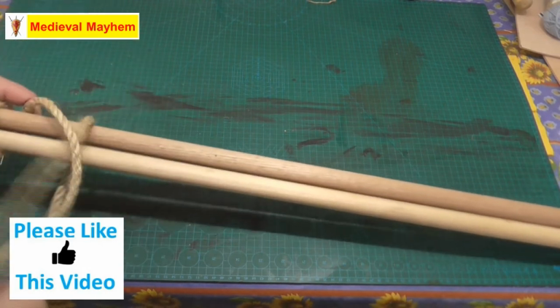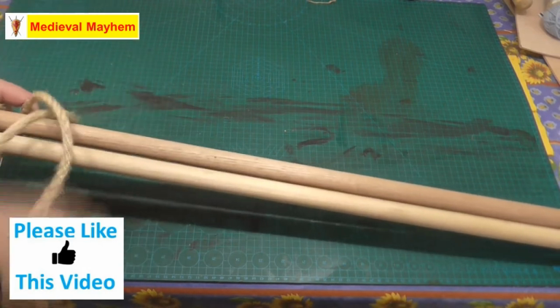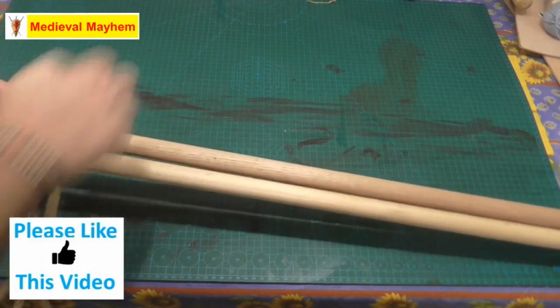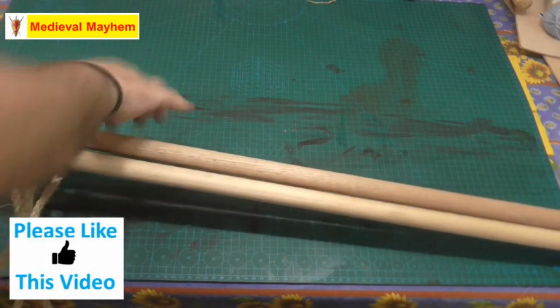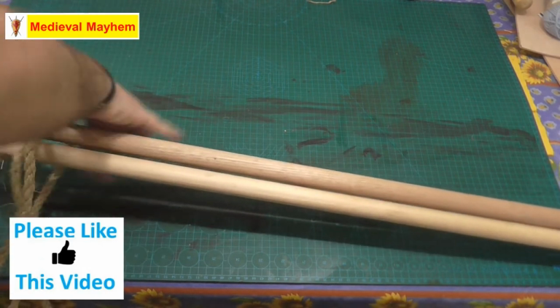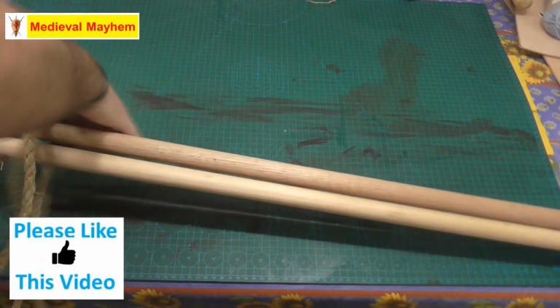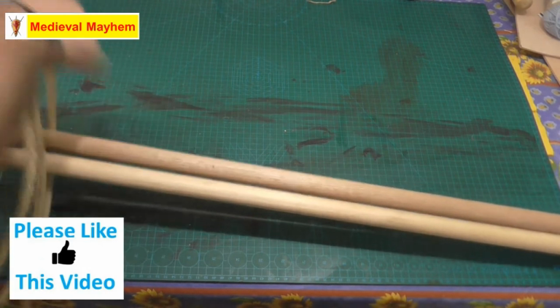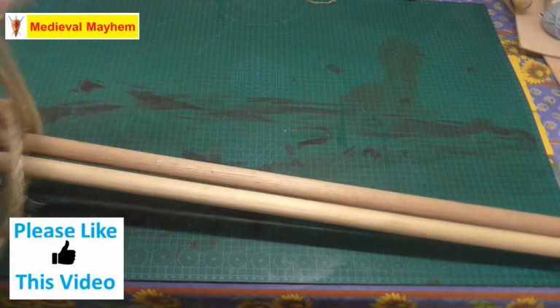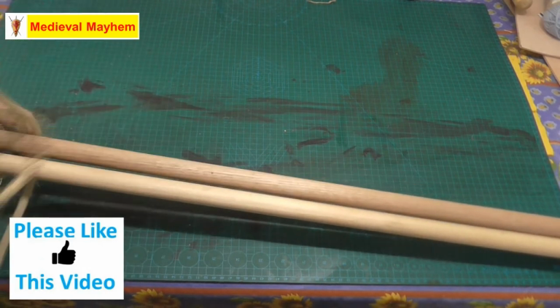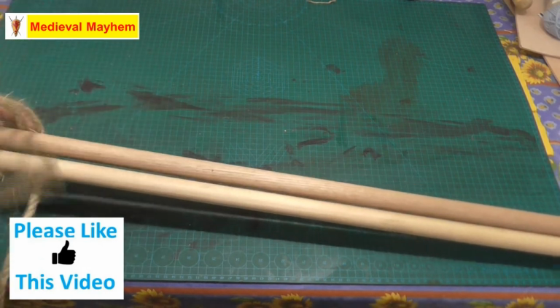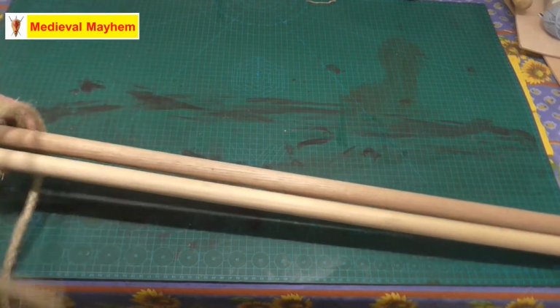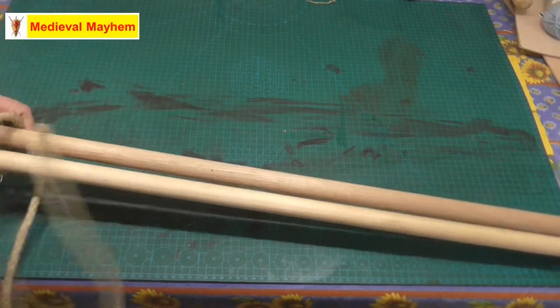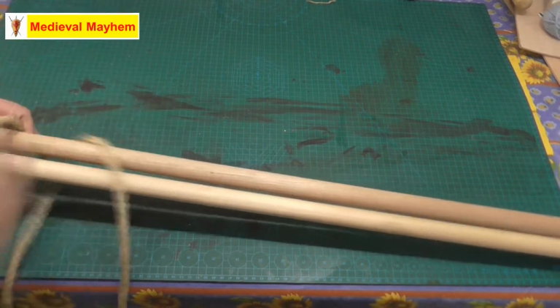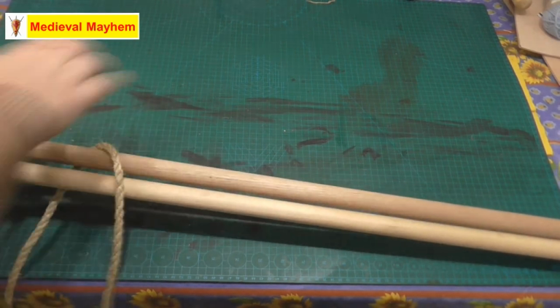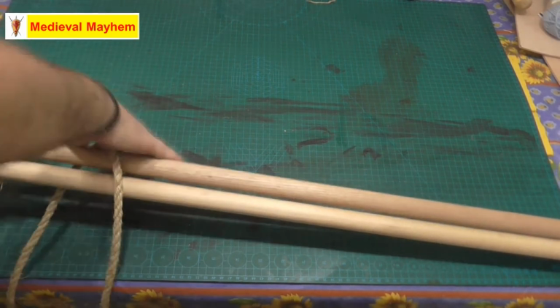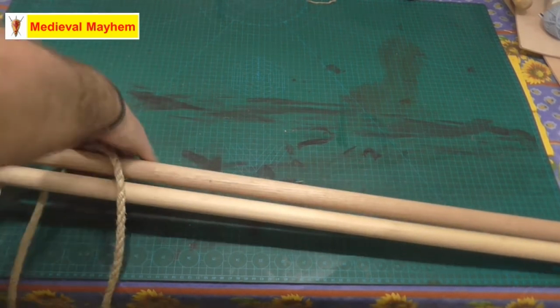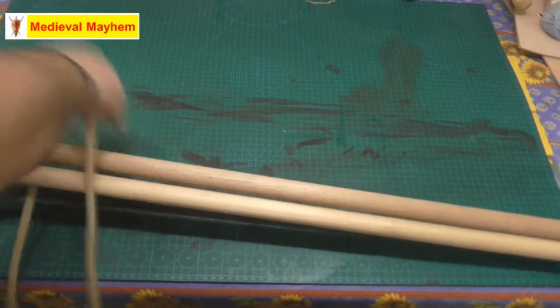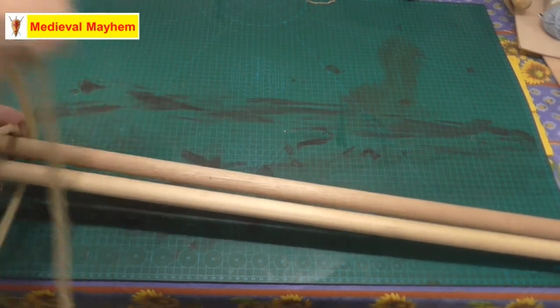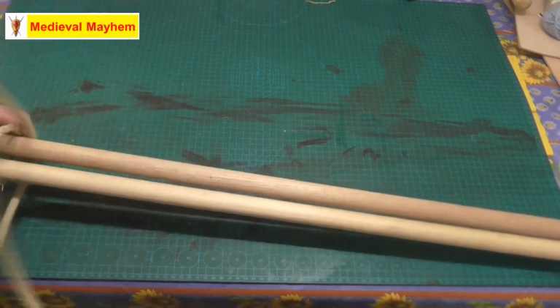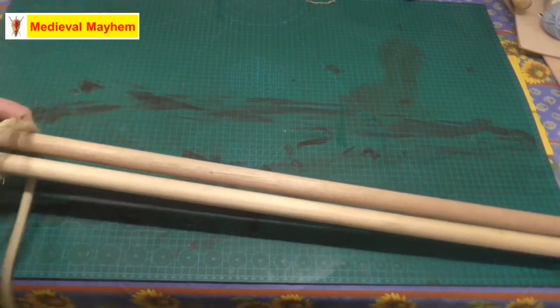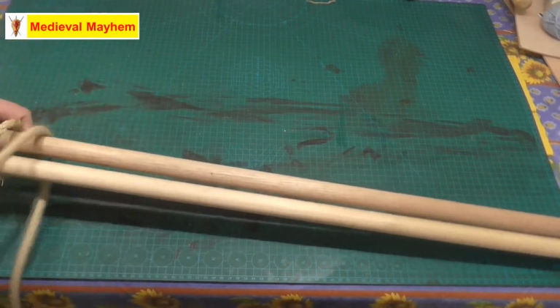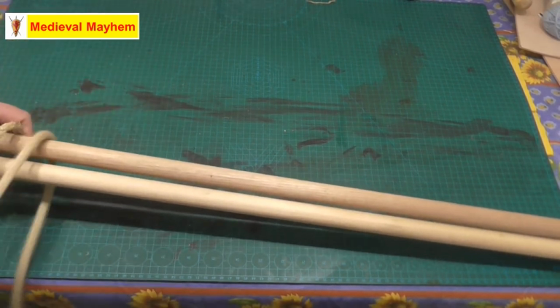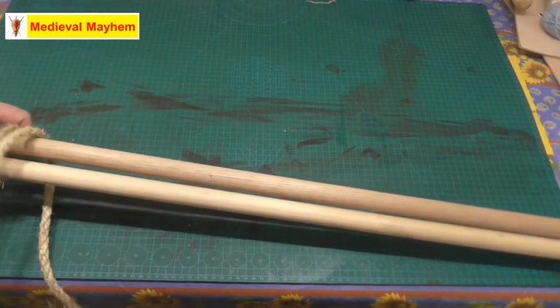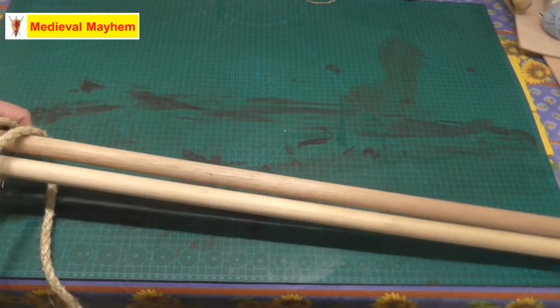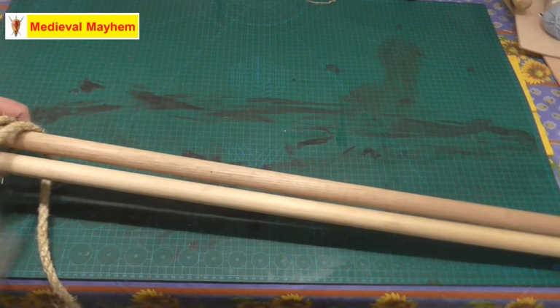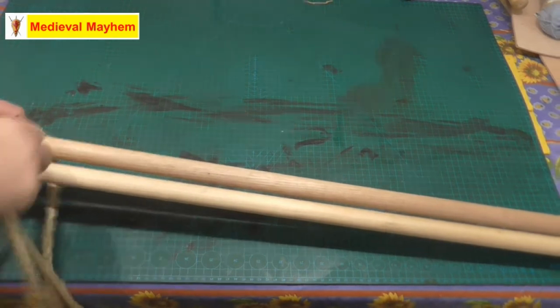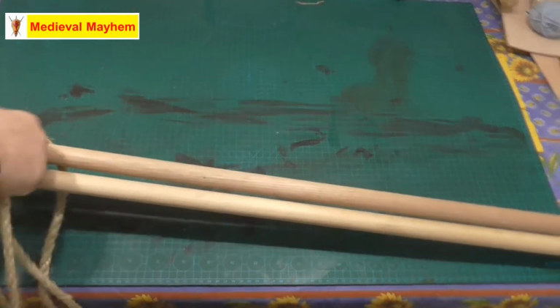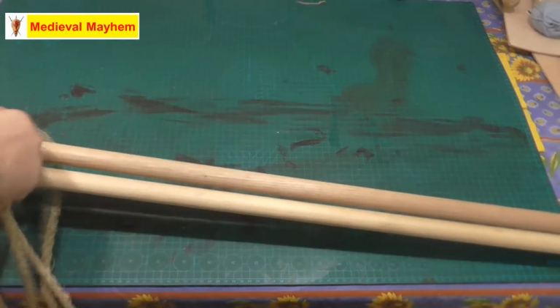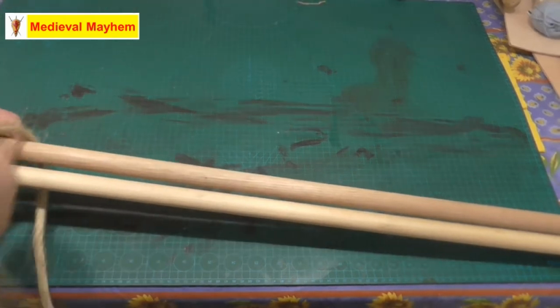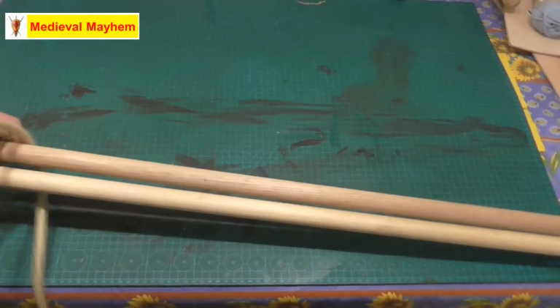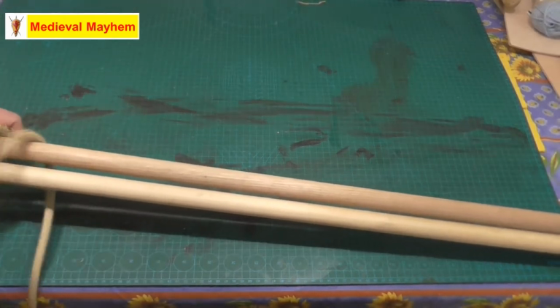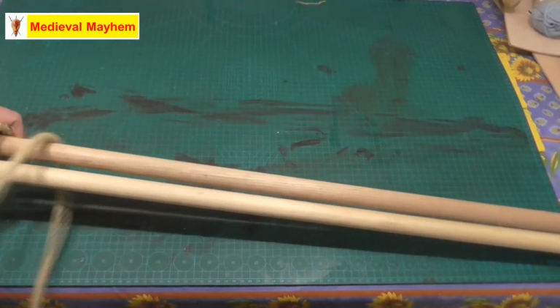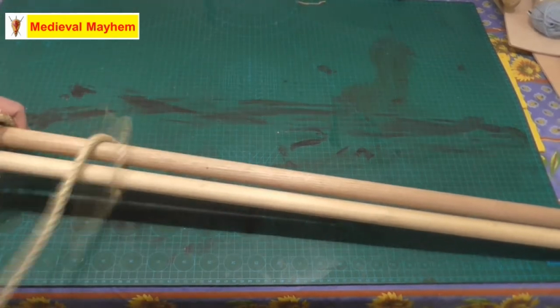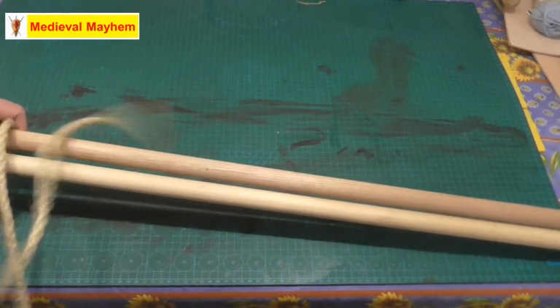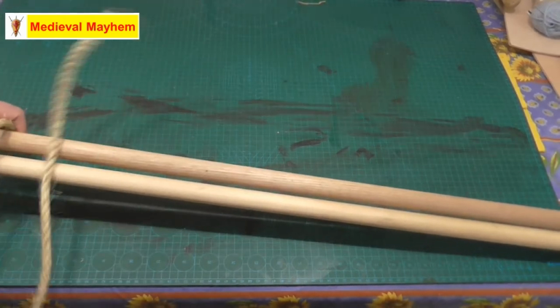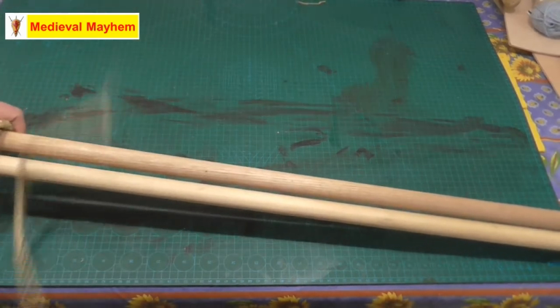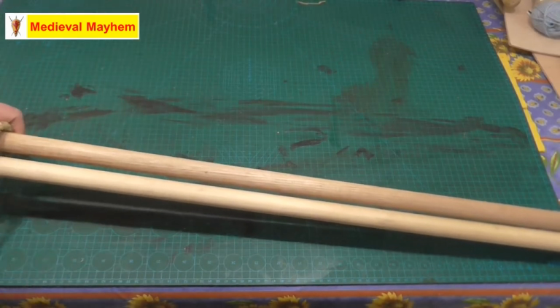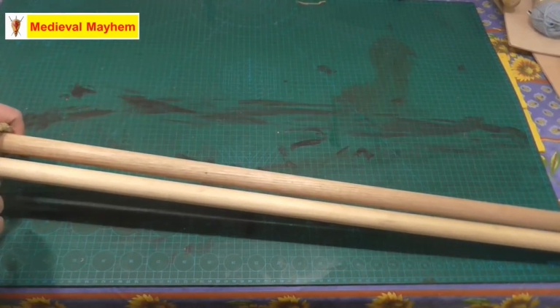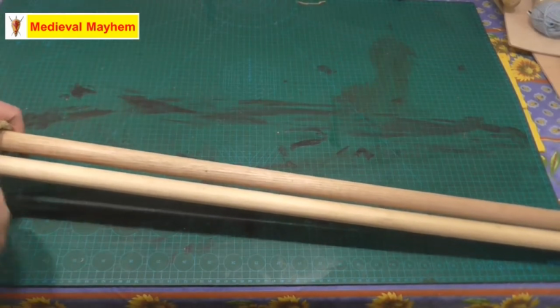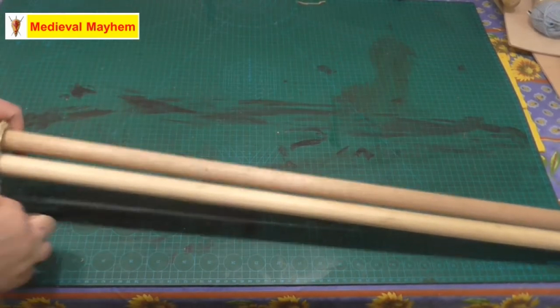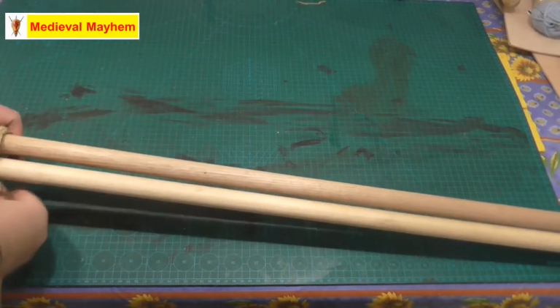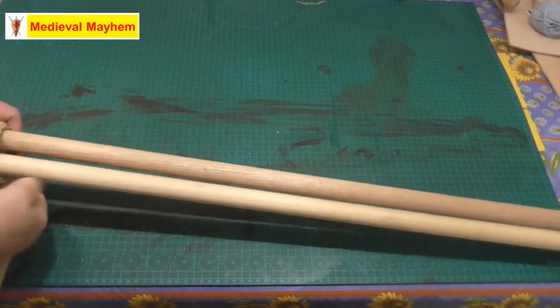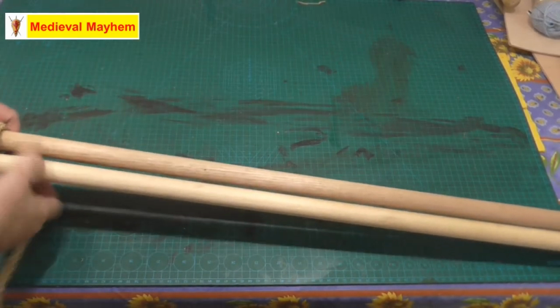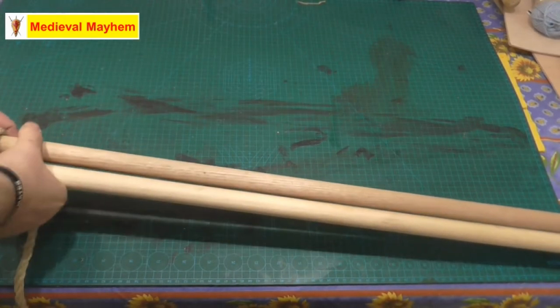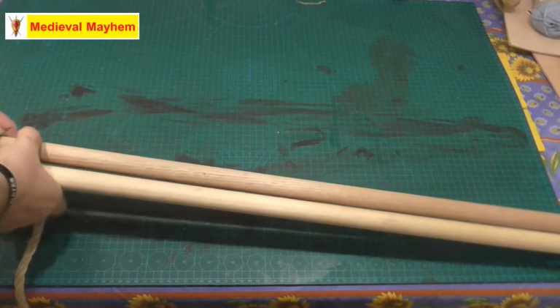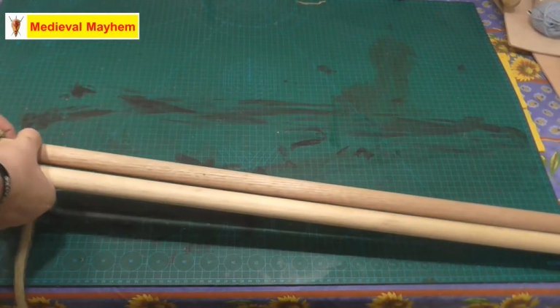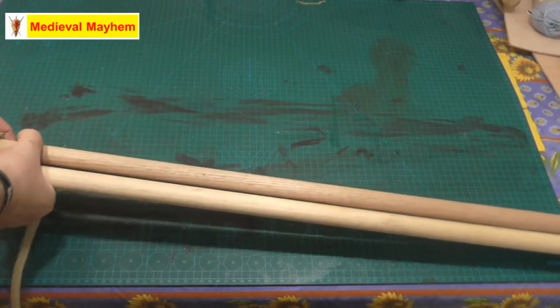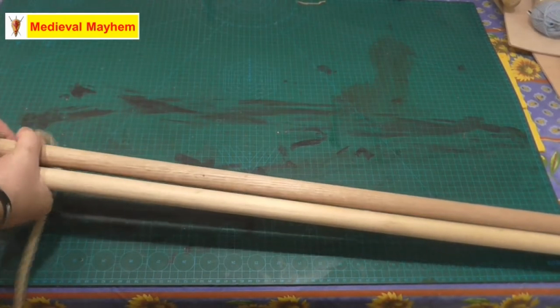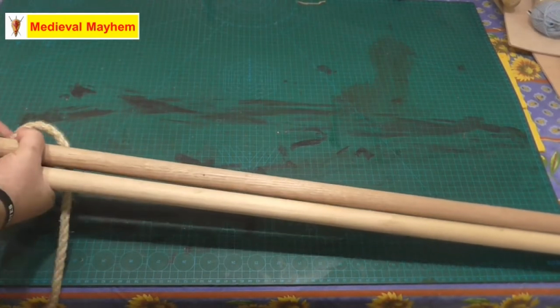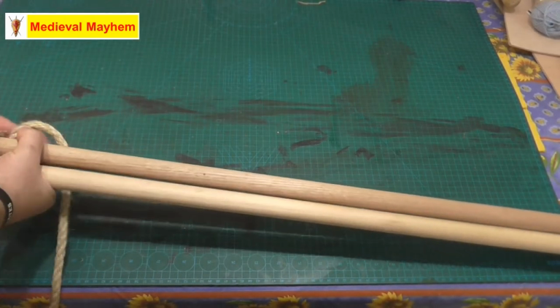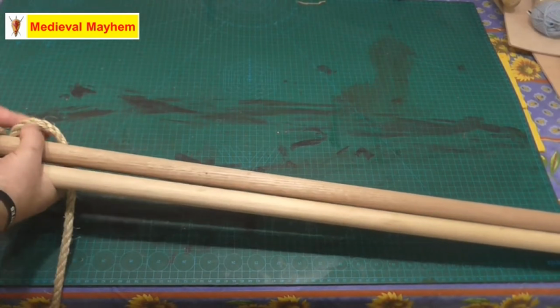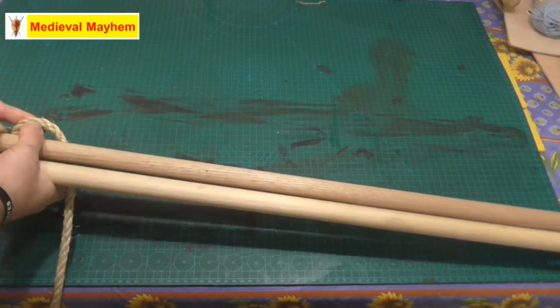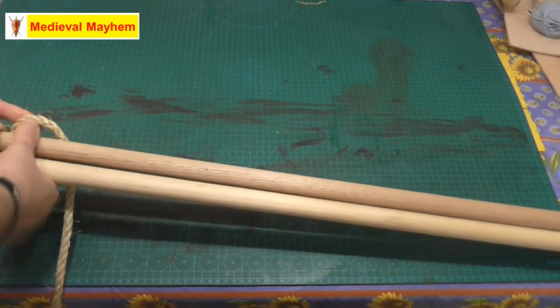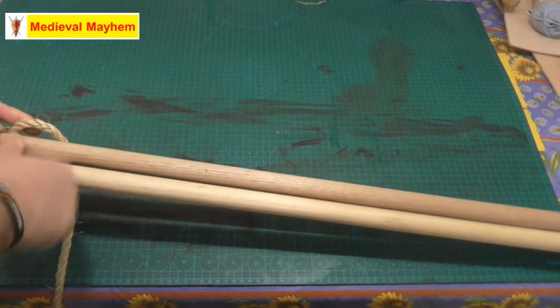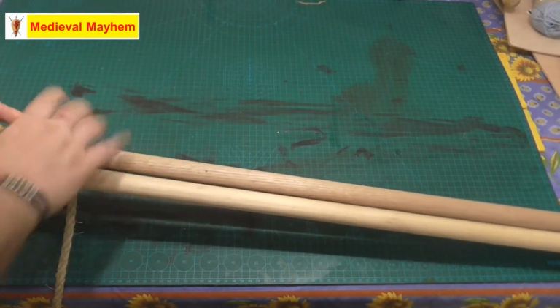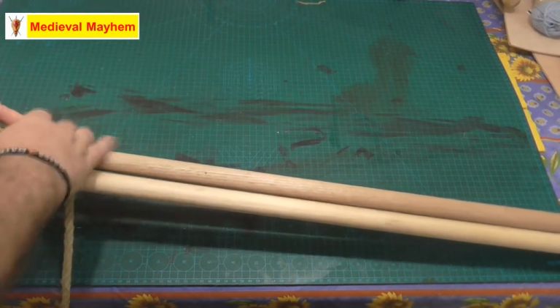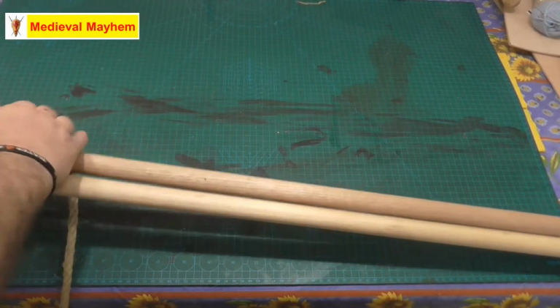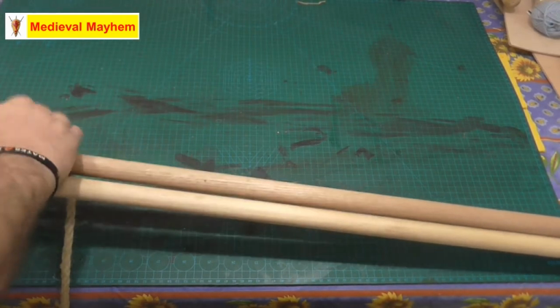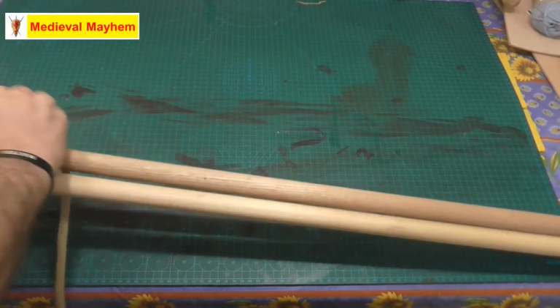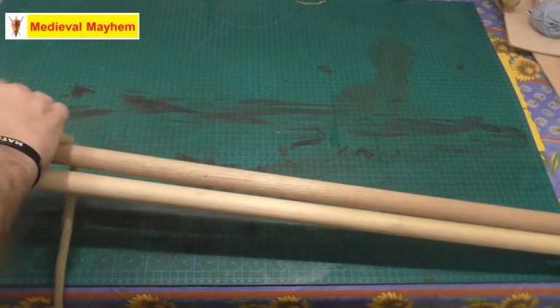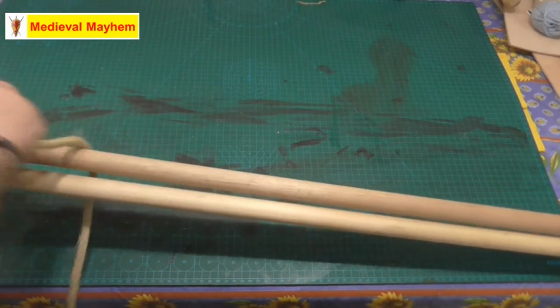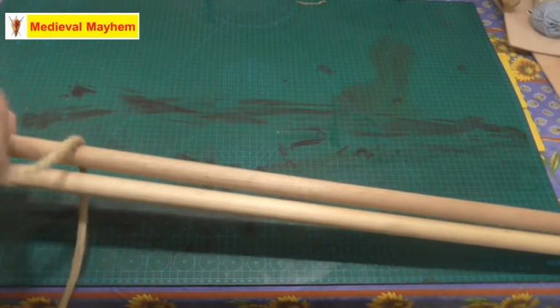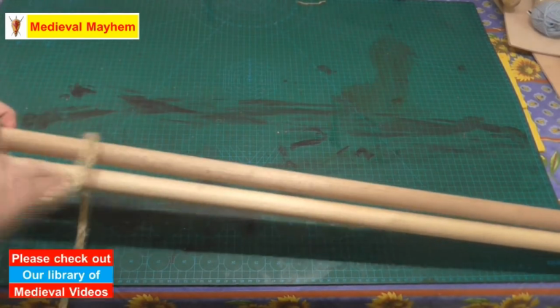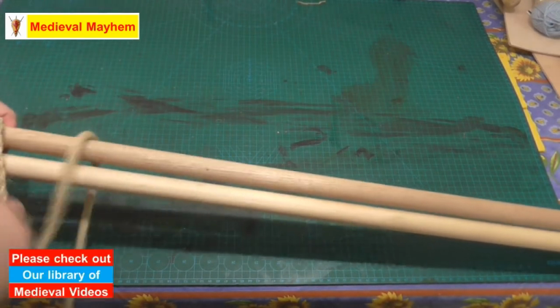Righto, so that's step one. Step two is we're going to do eight turns. Now you don't need to keep these super super tight but they do need to be pretty tight, because you do need to be able to turn the wood.